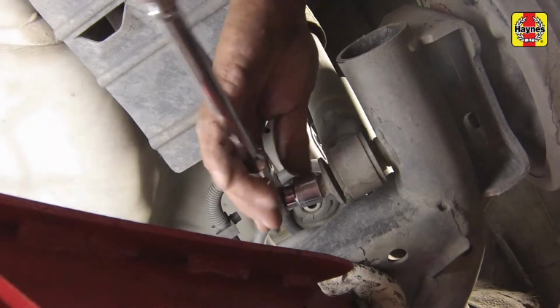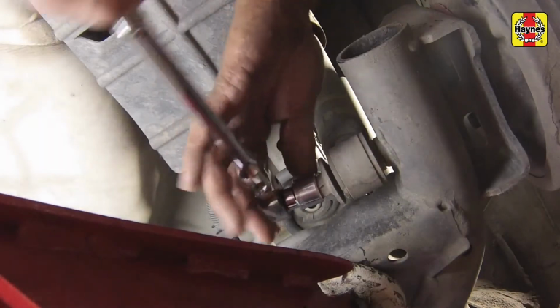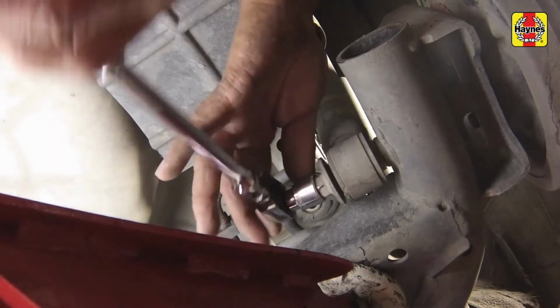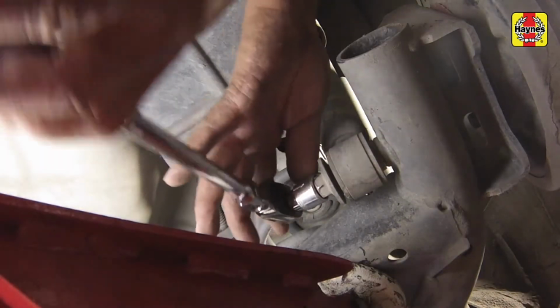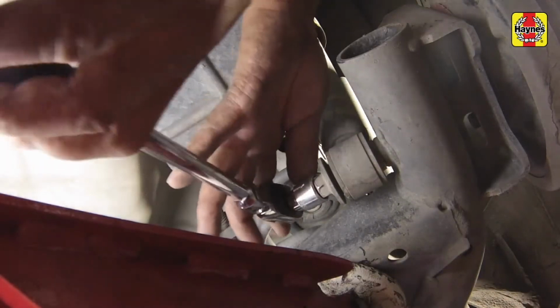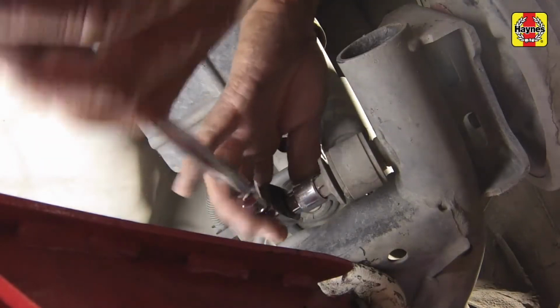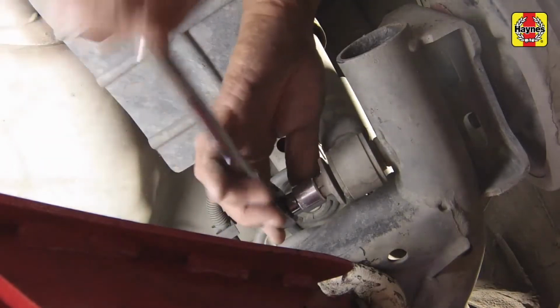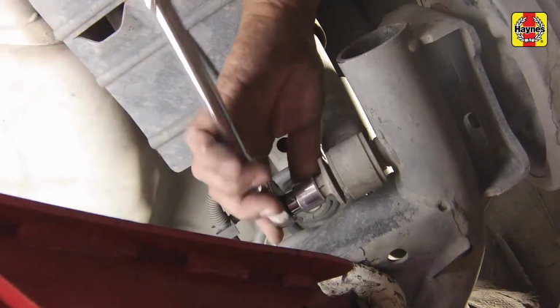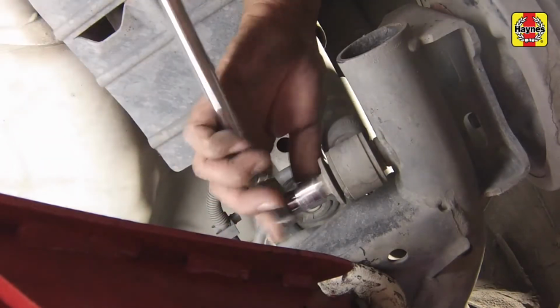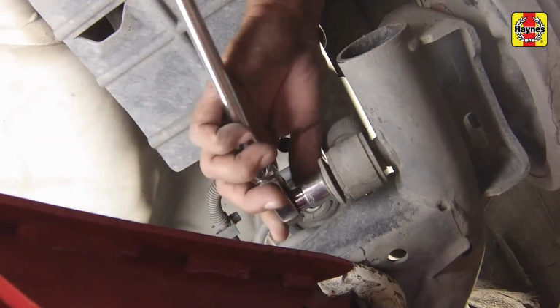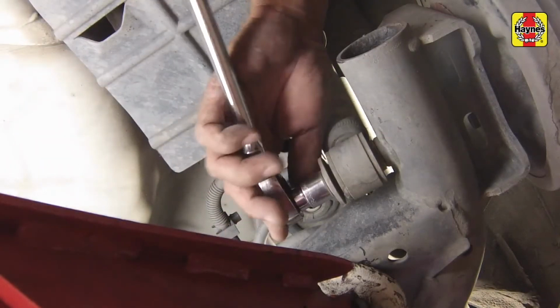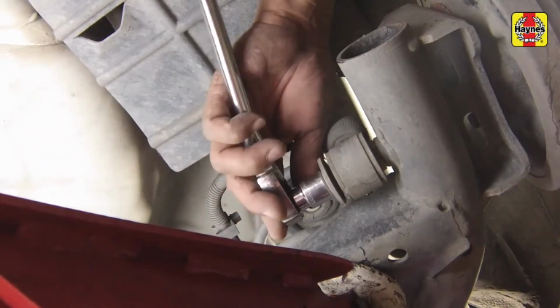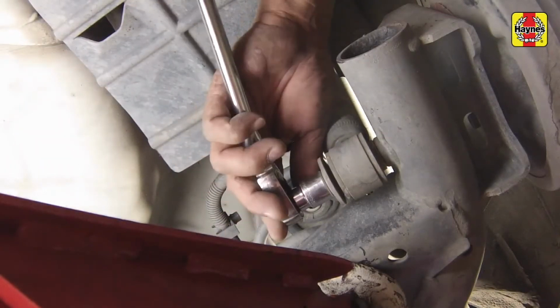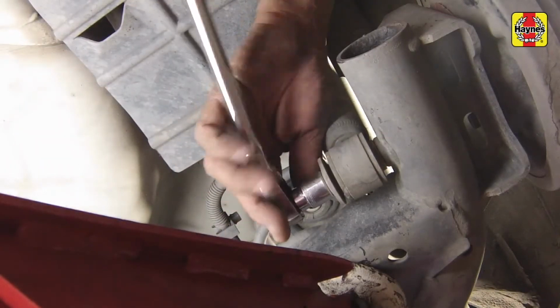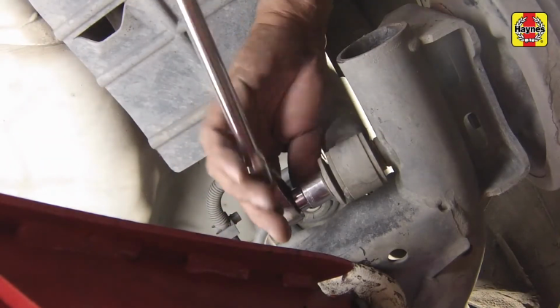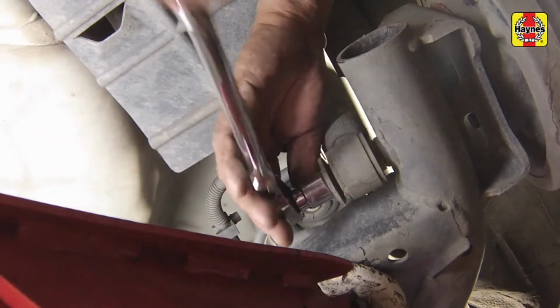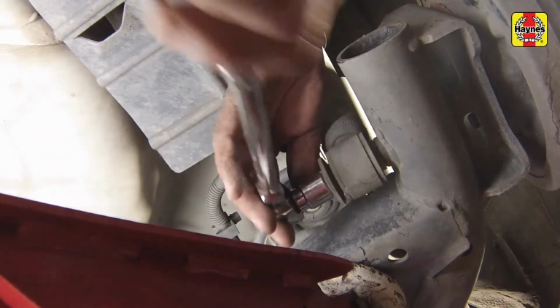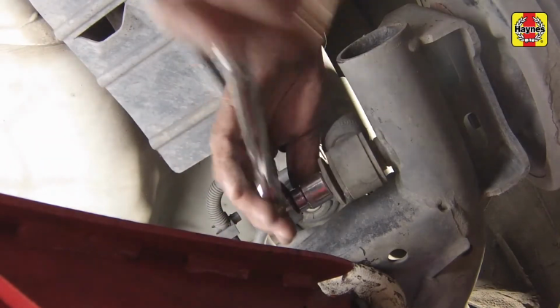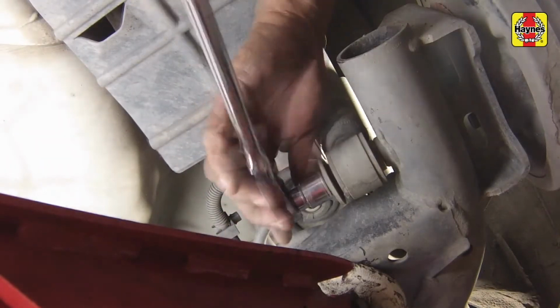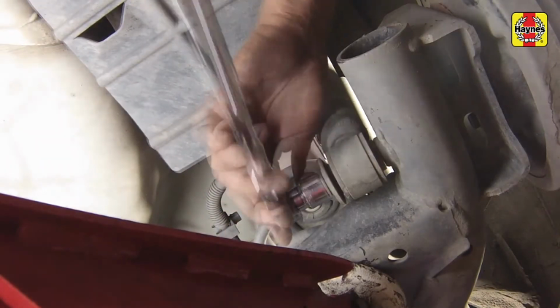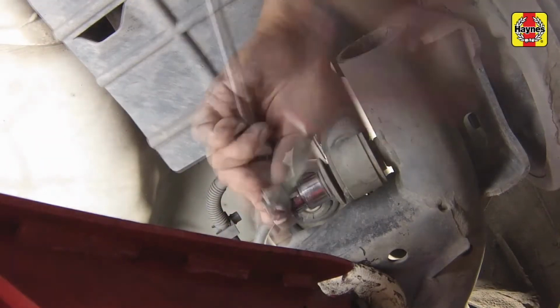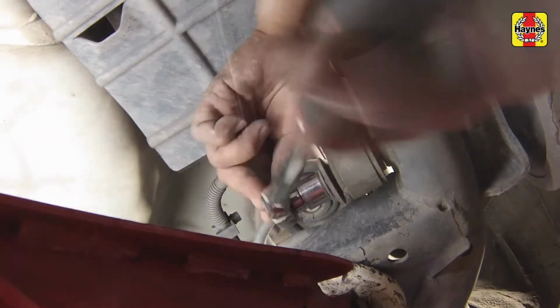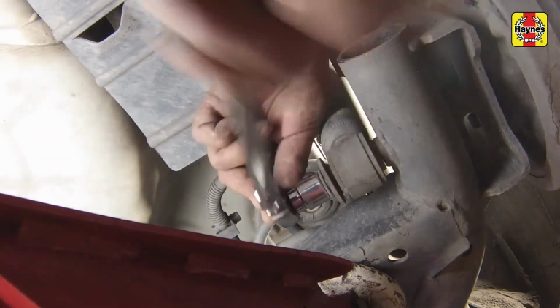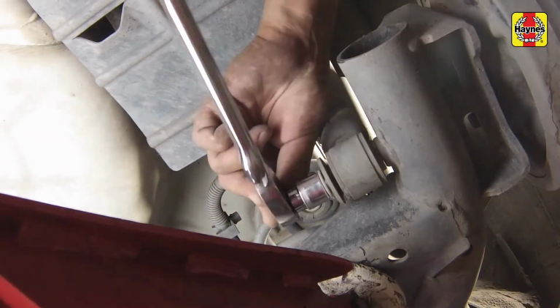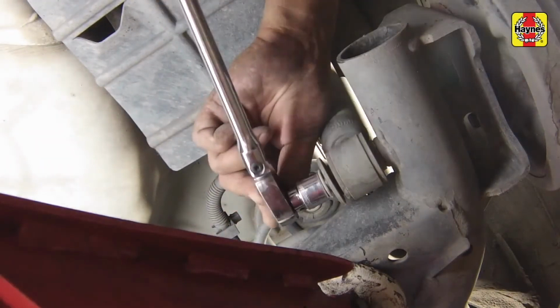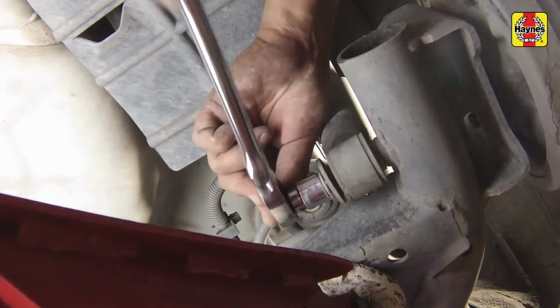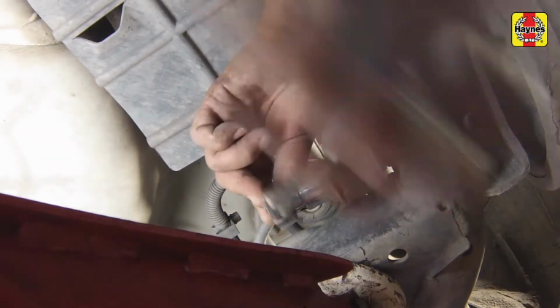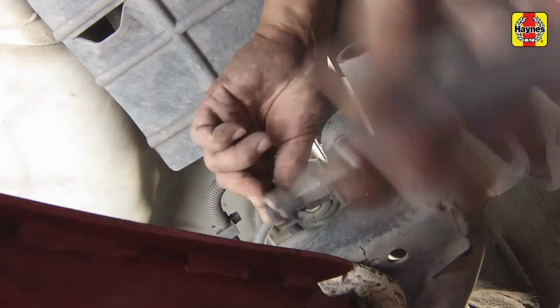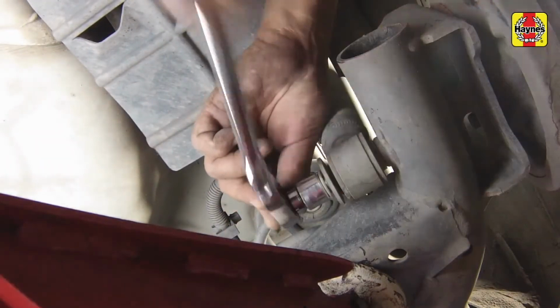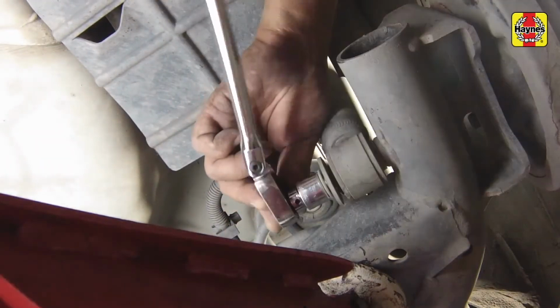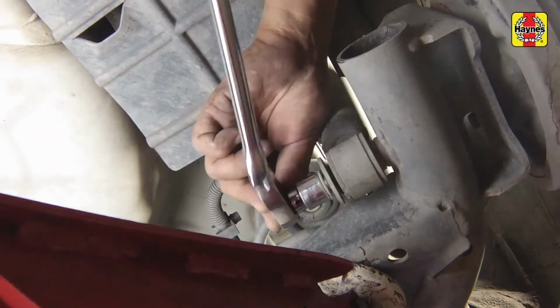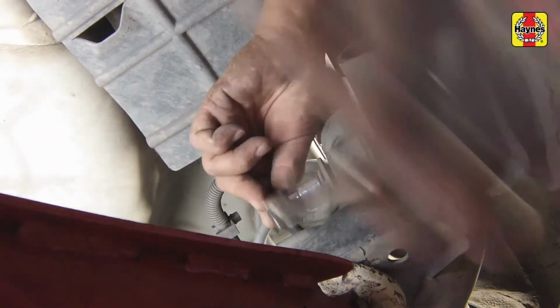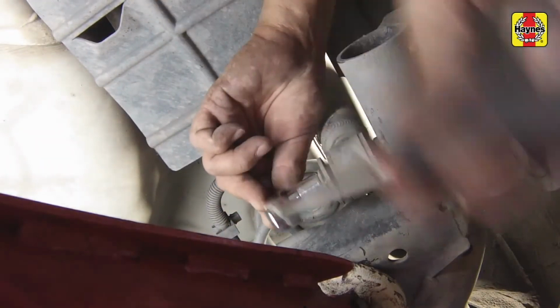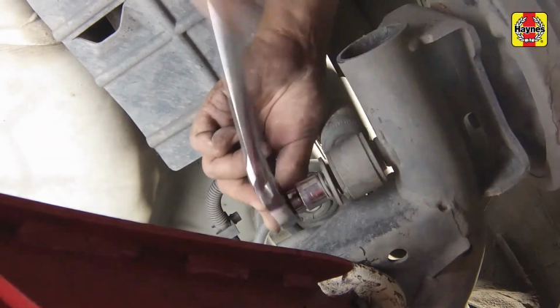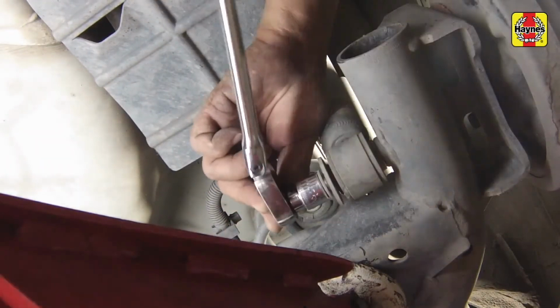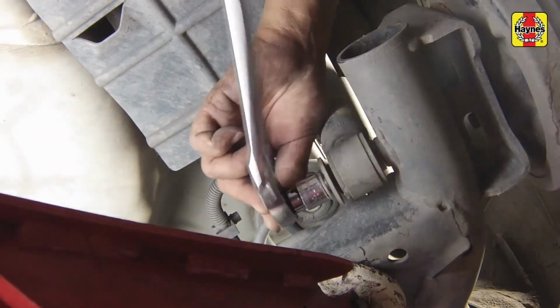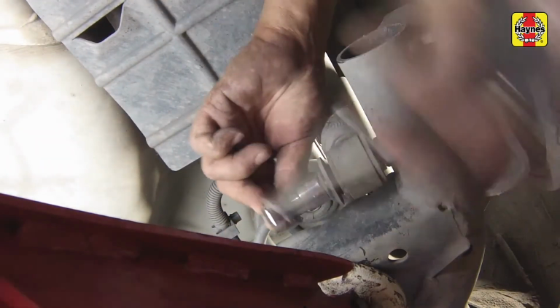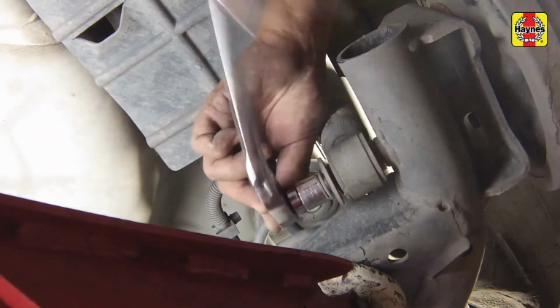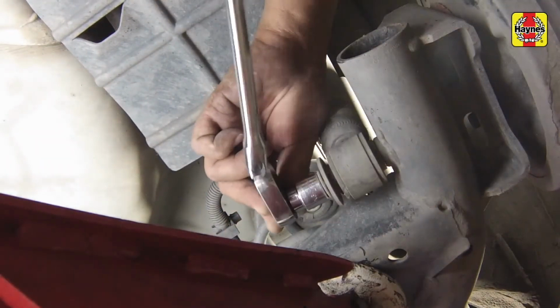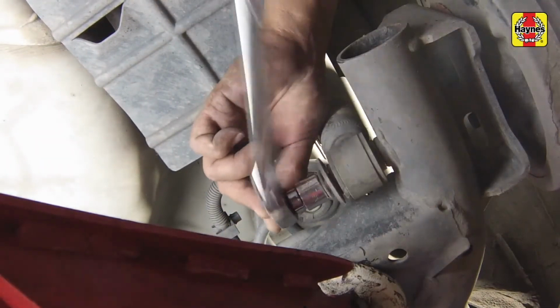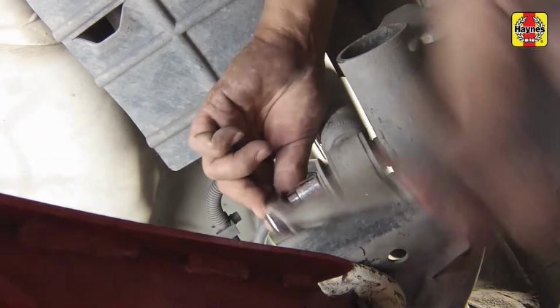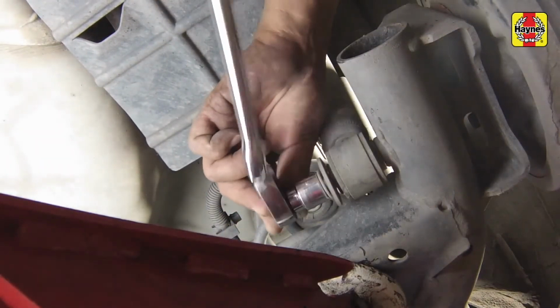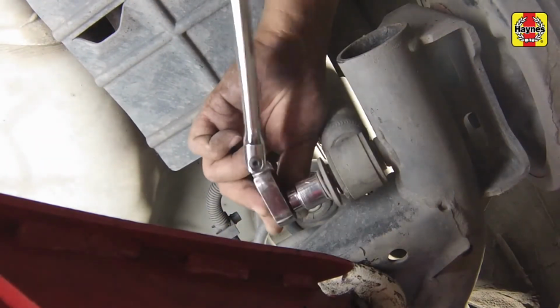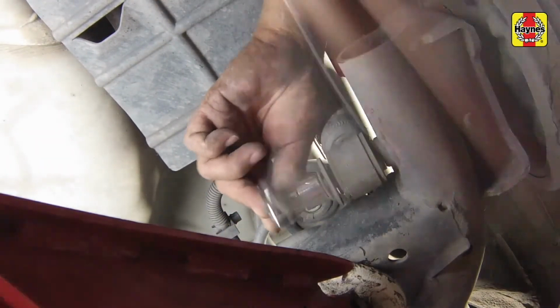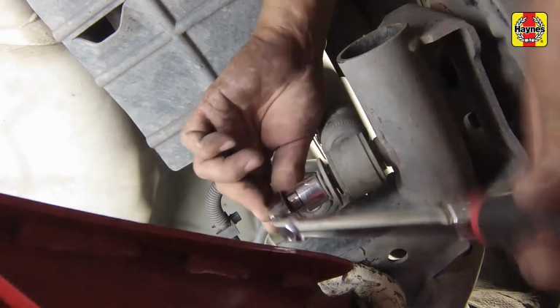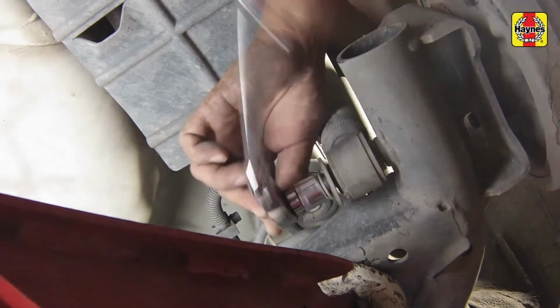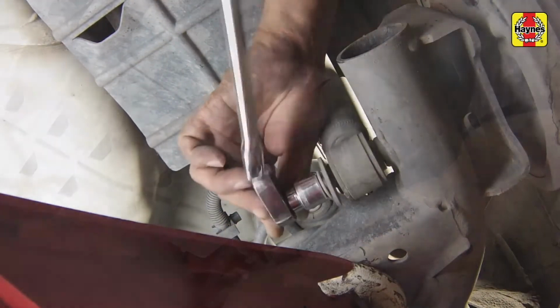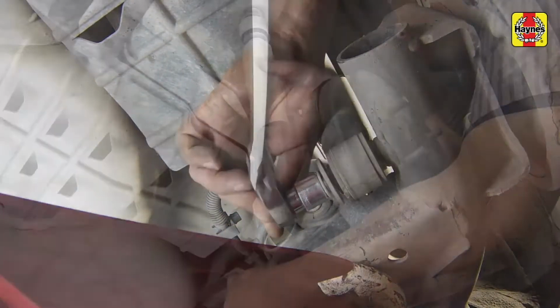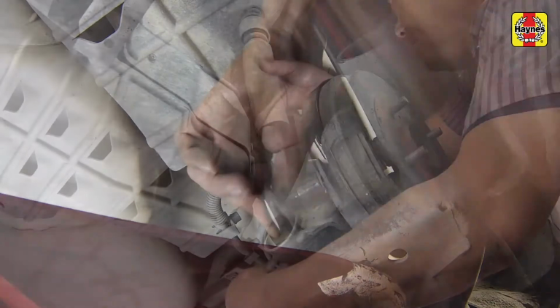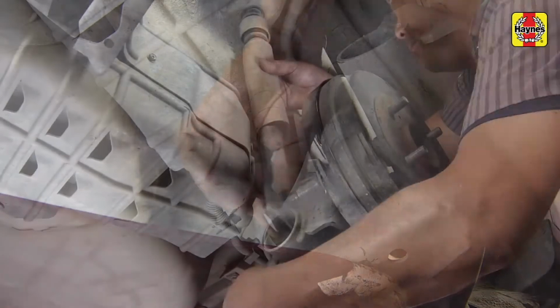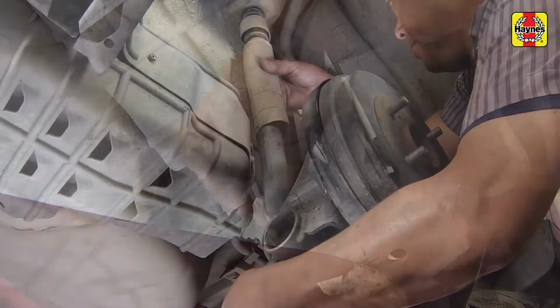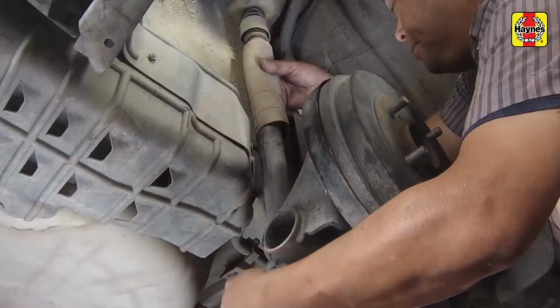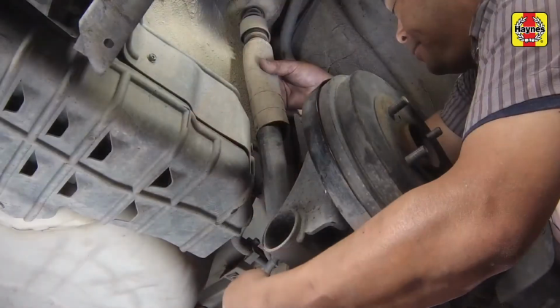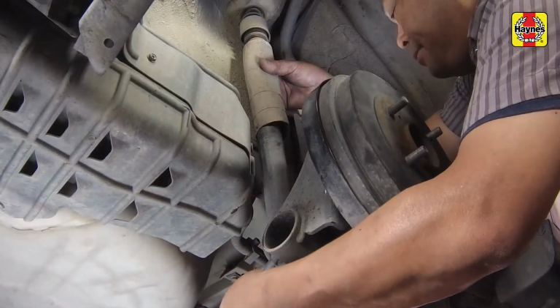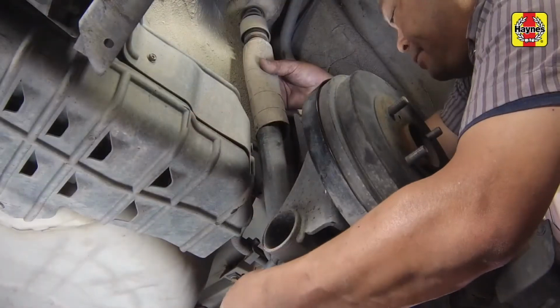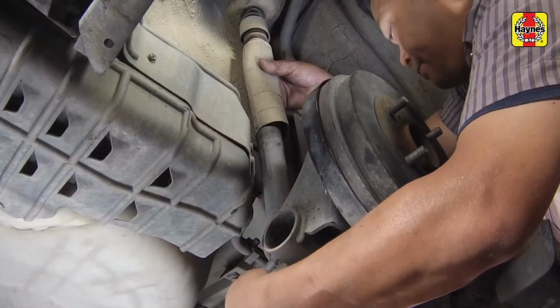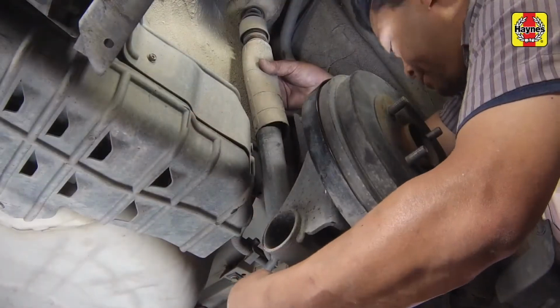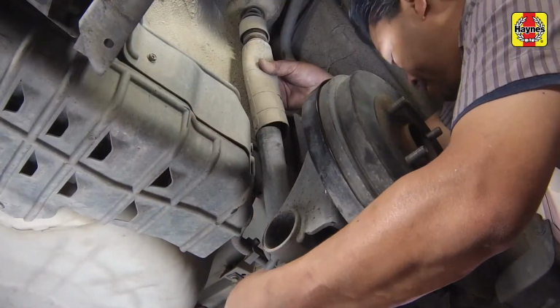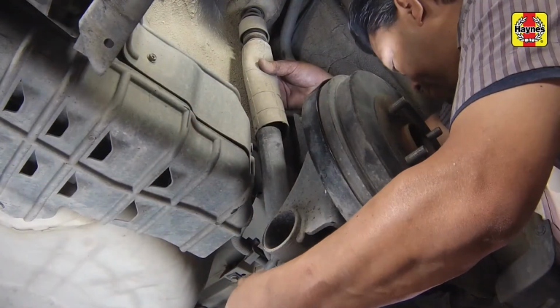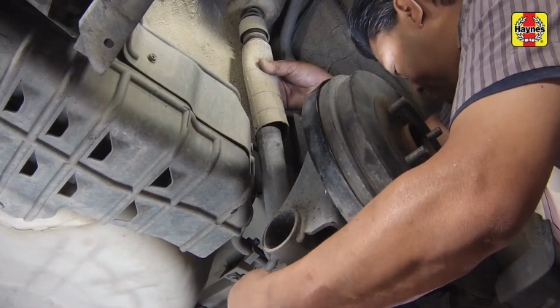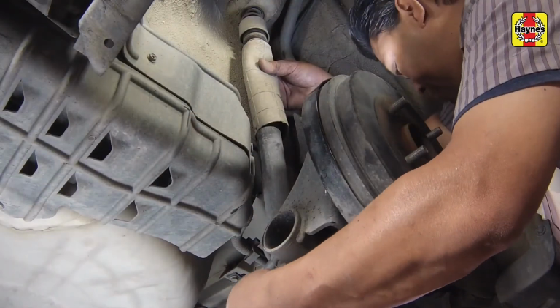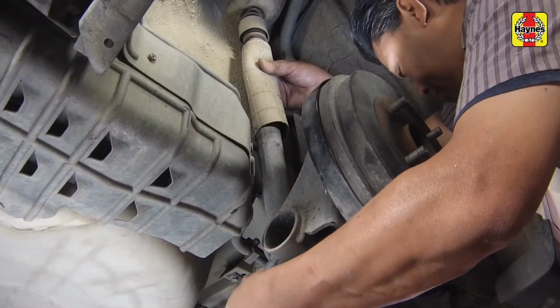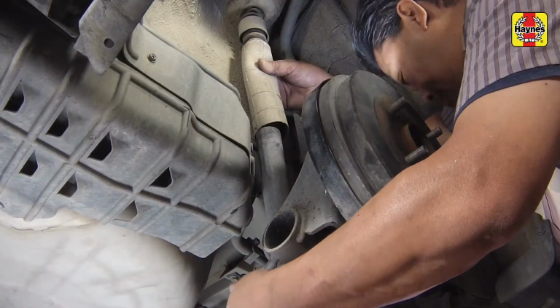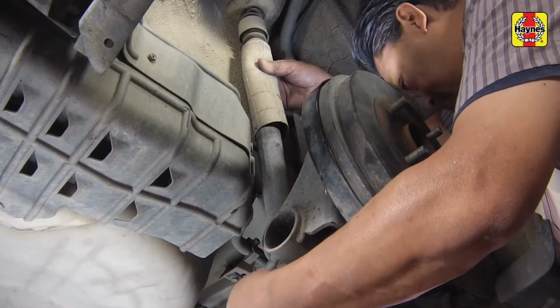Remove the shock absorber lower mounting bolt, then remove the shock absorber.